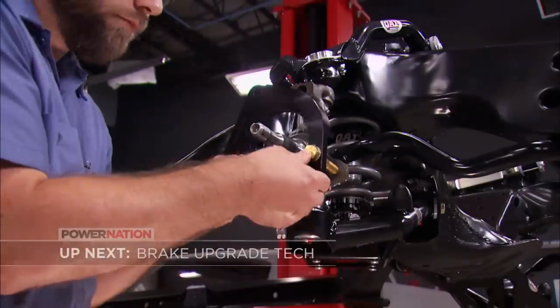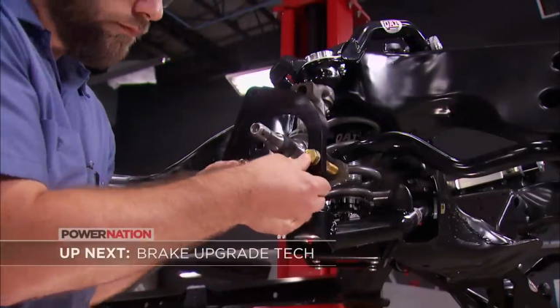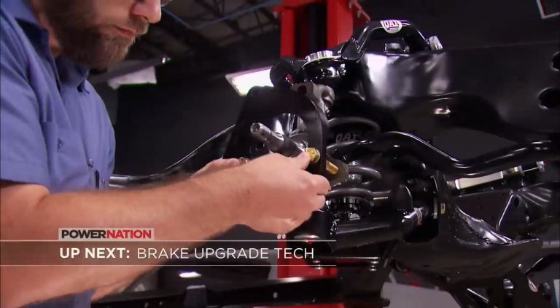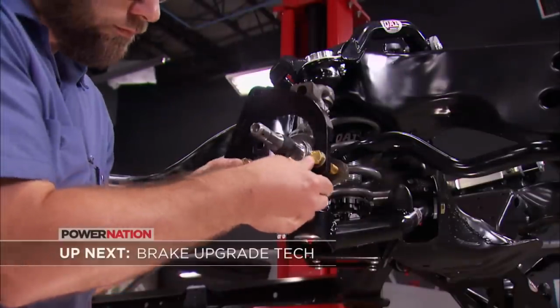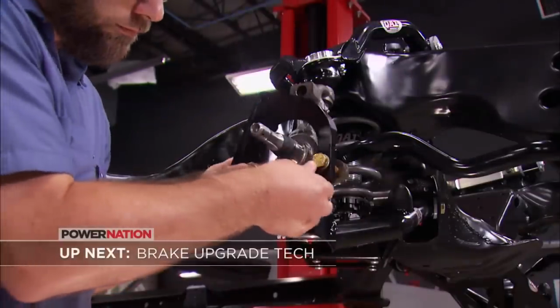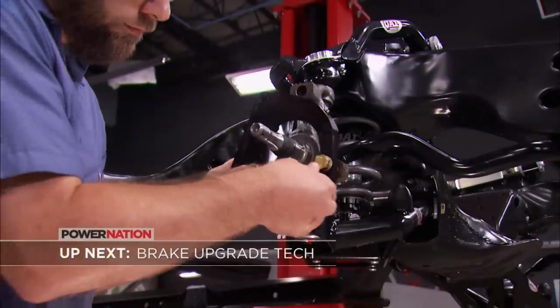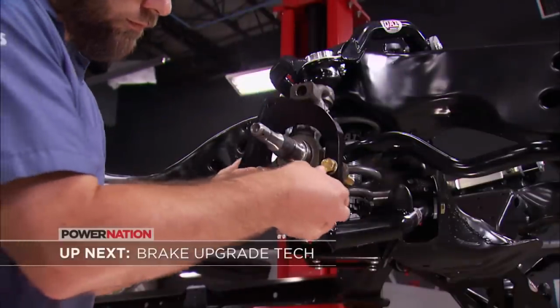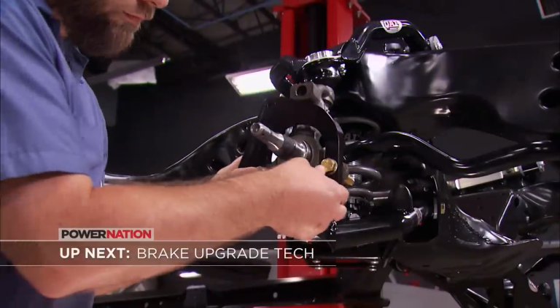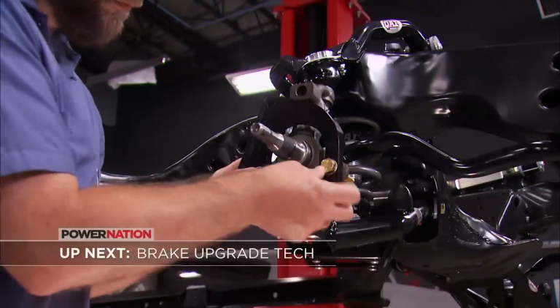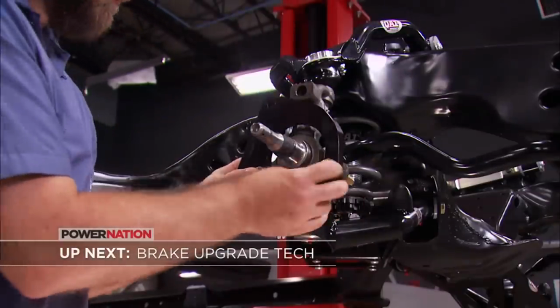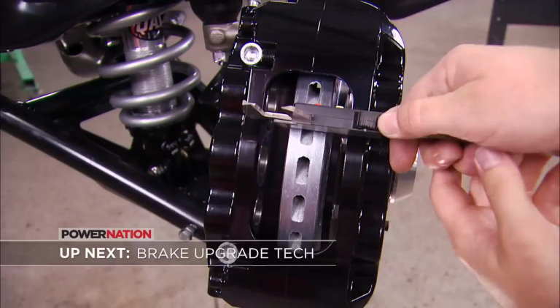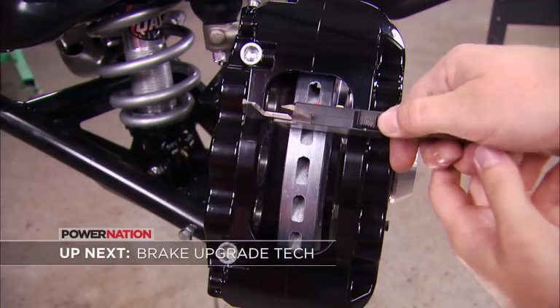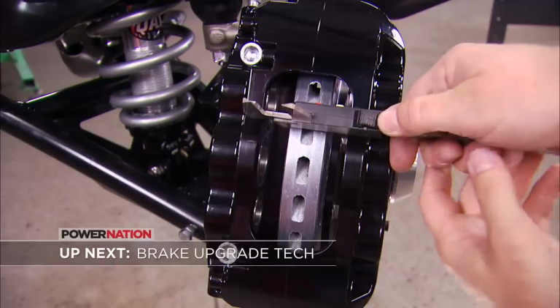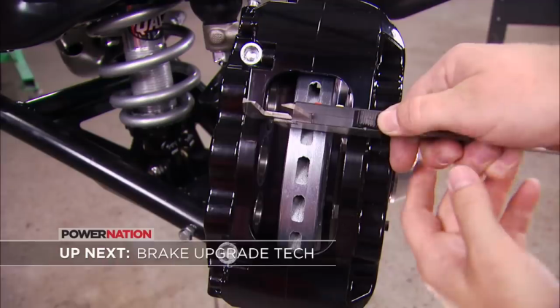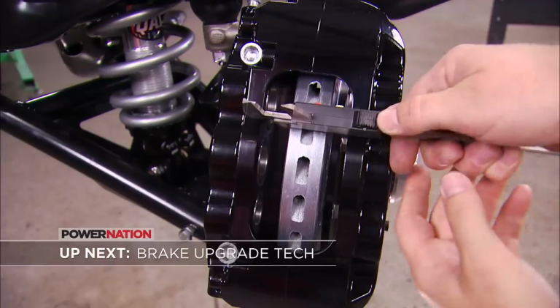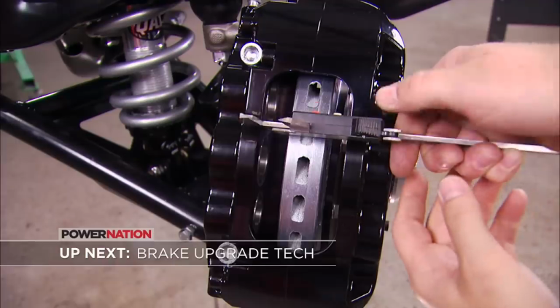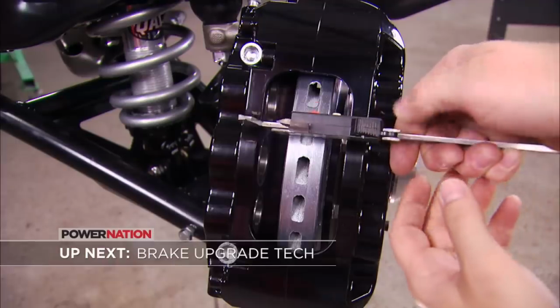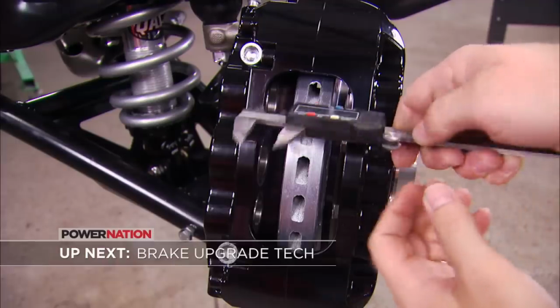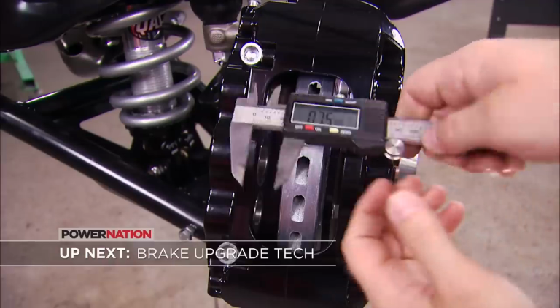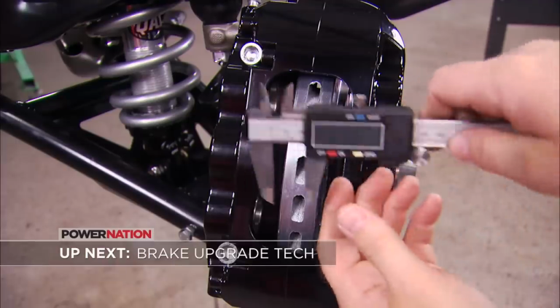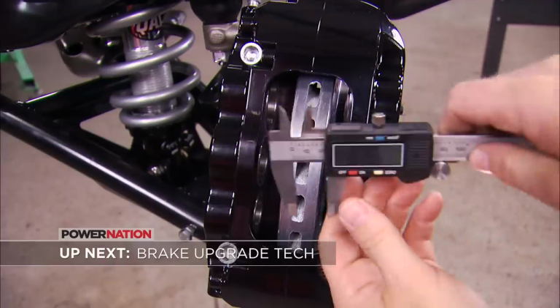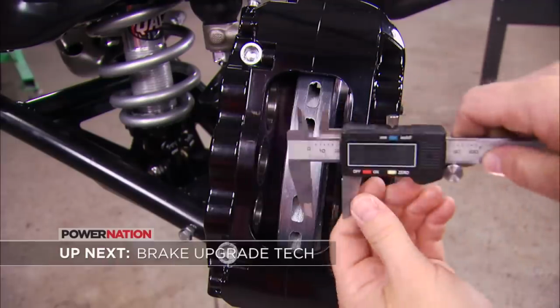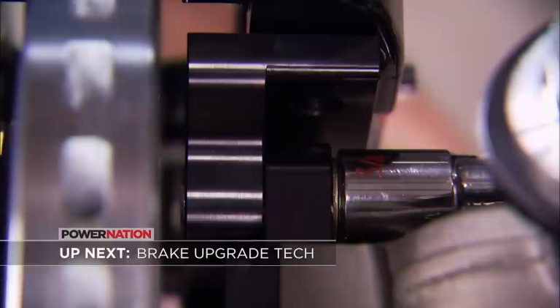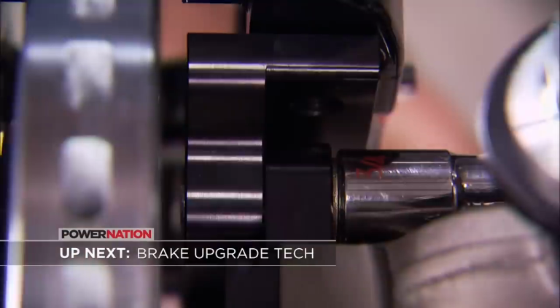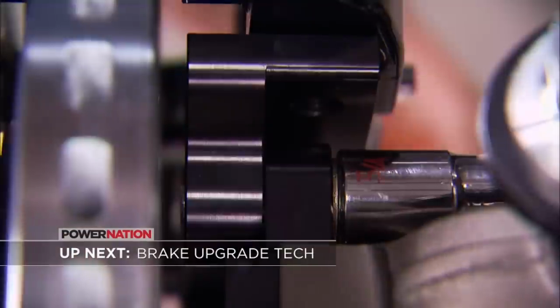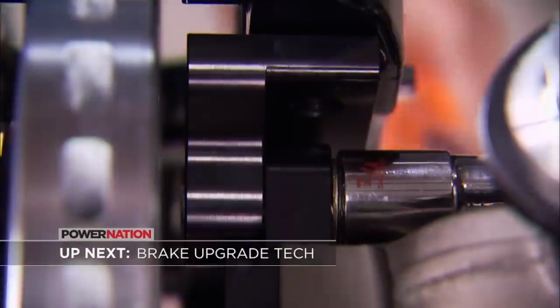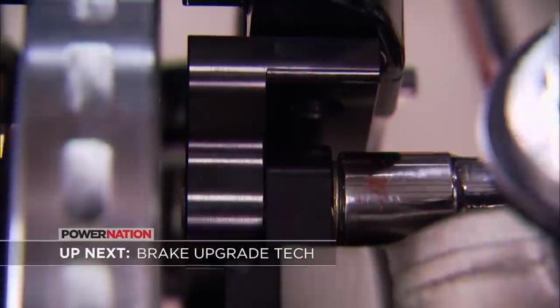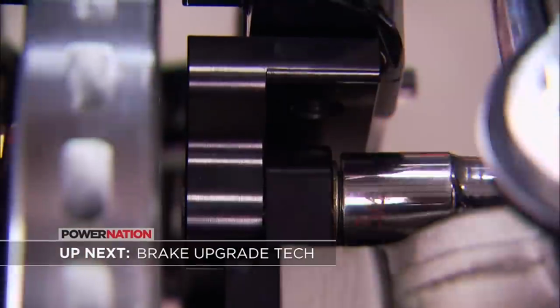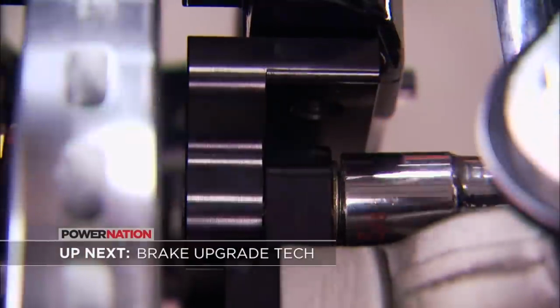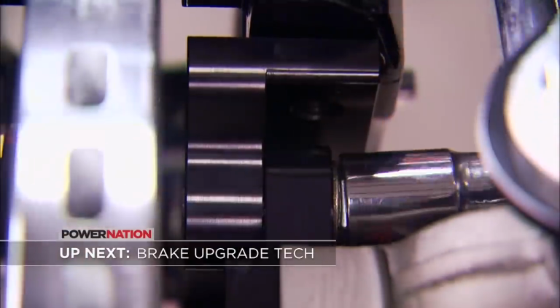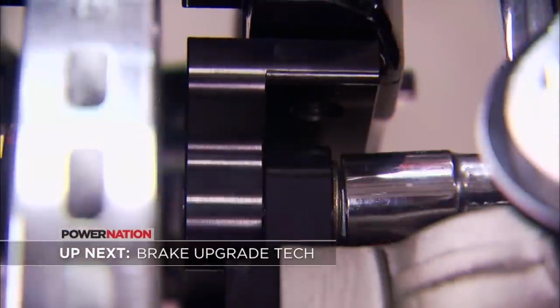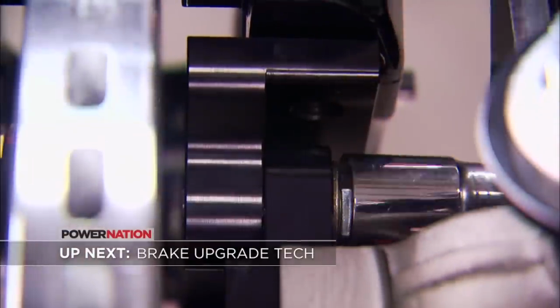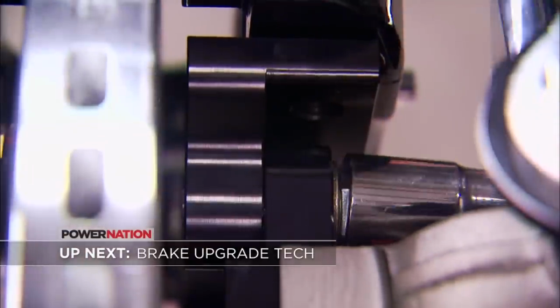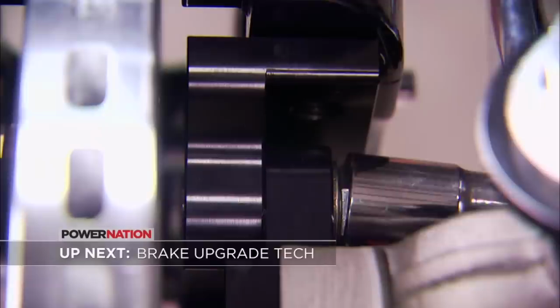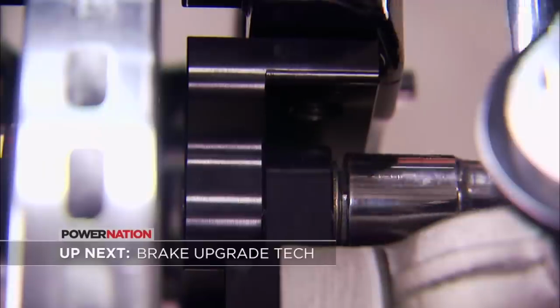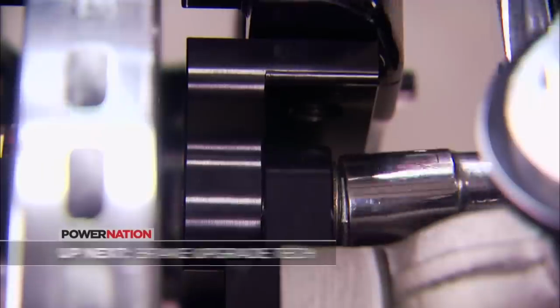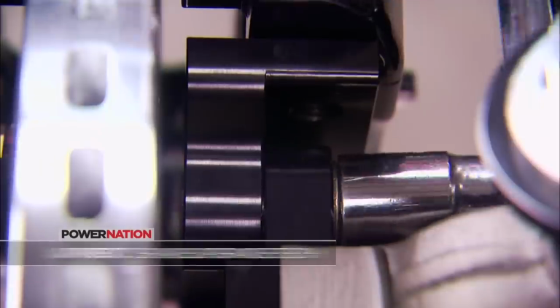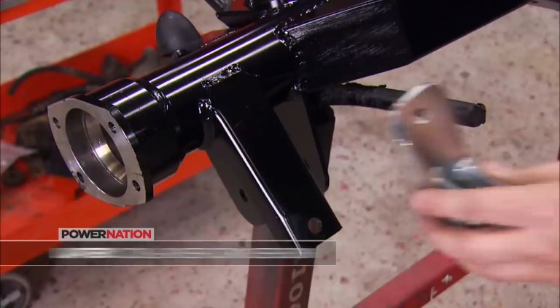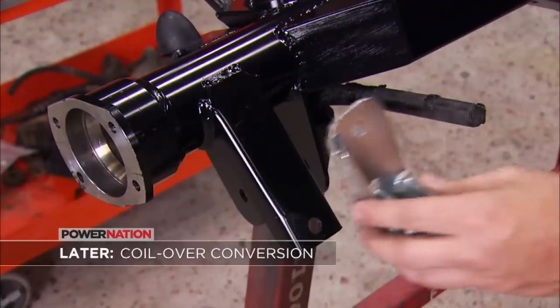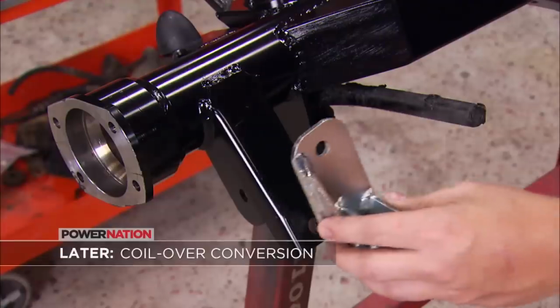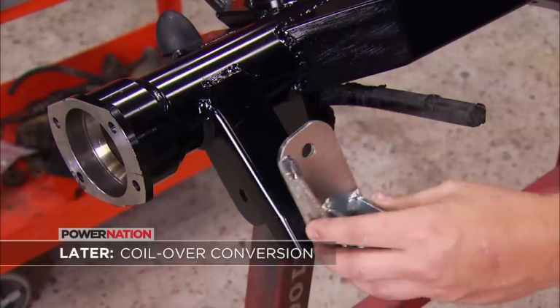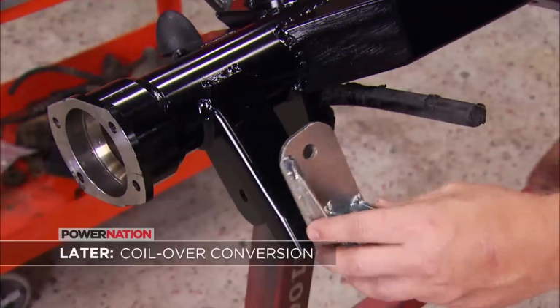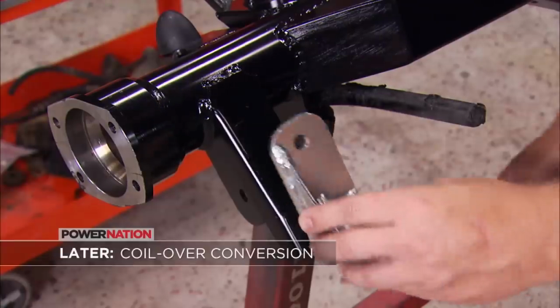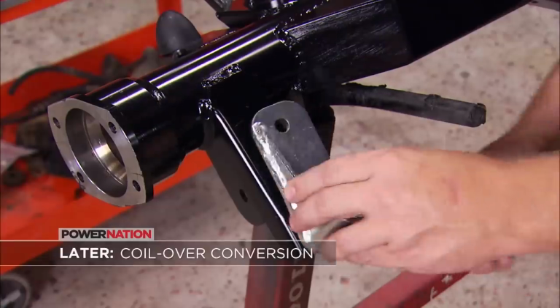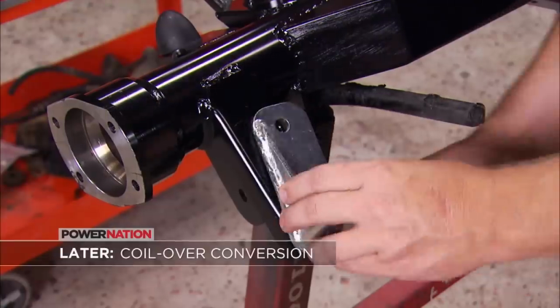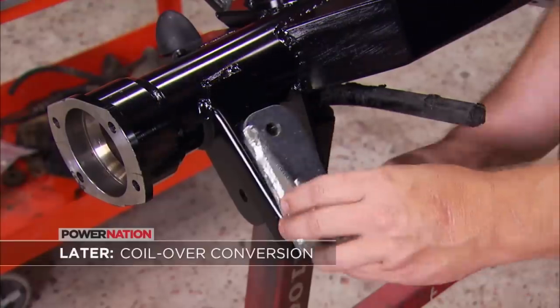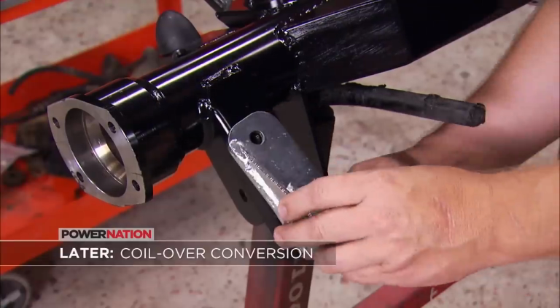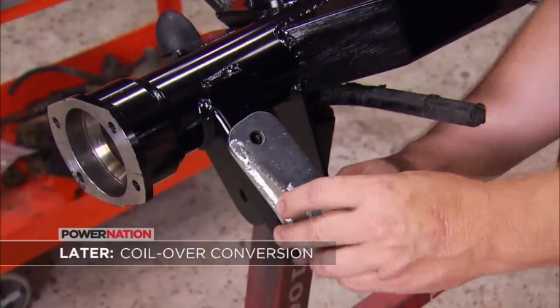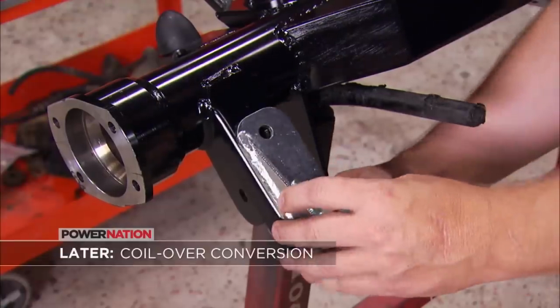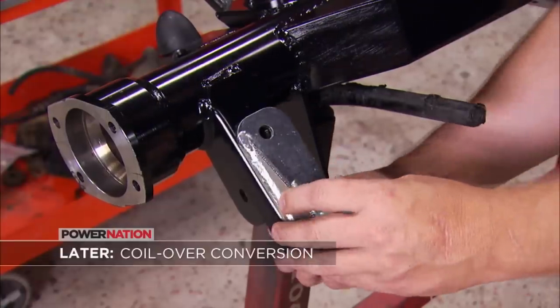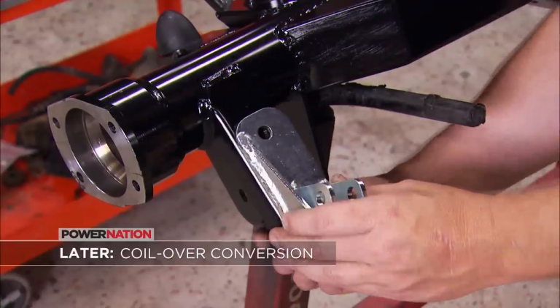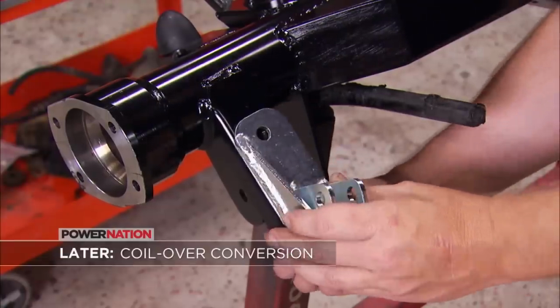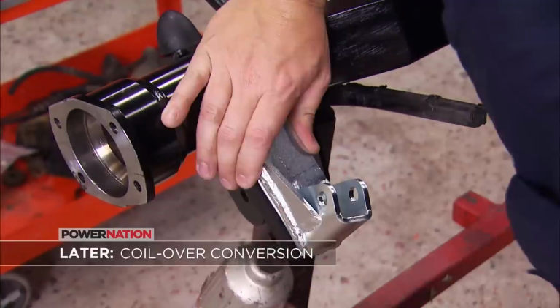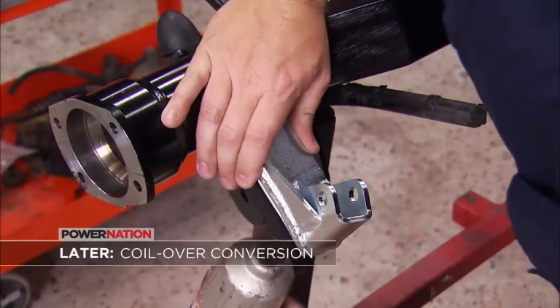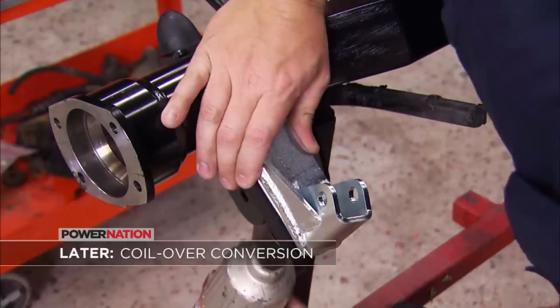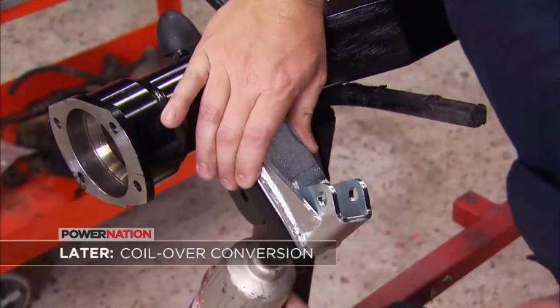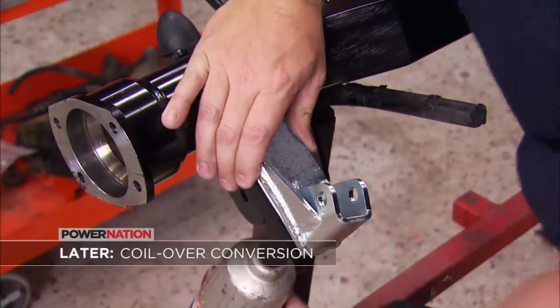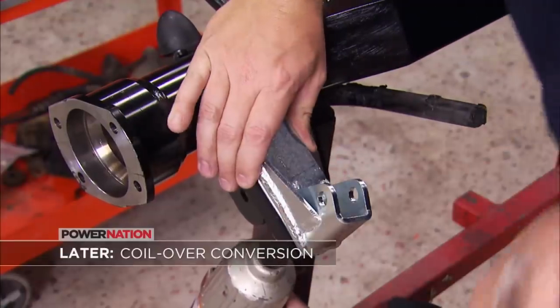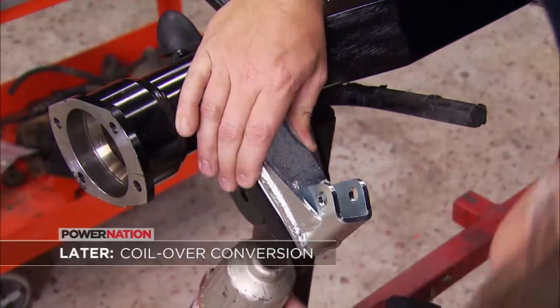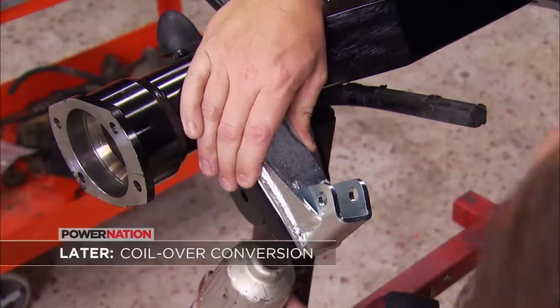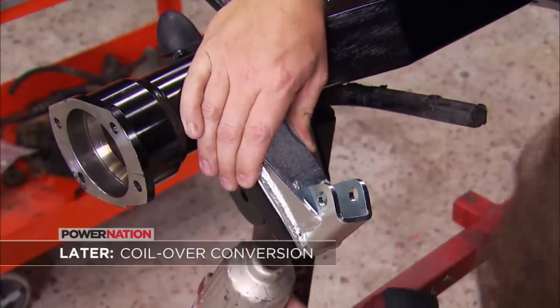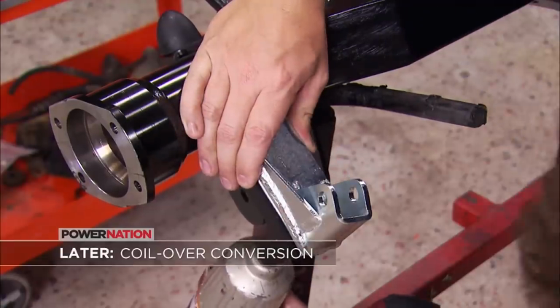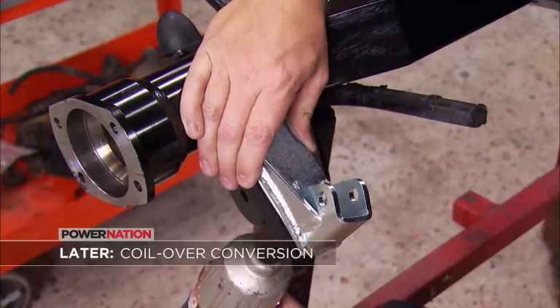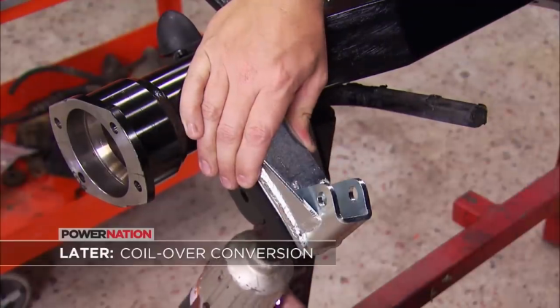Up next, learn how to measure and set up an aftermarket brake system, as well as adapting brackets to accept a beefed-up rear end.